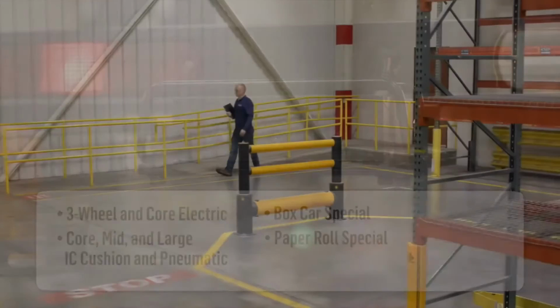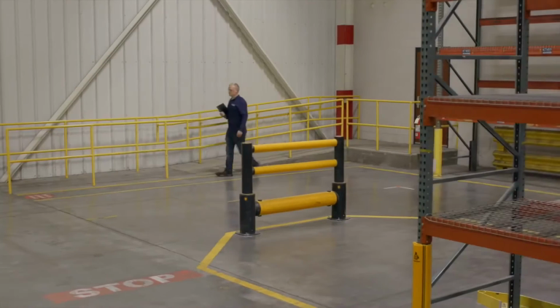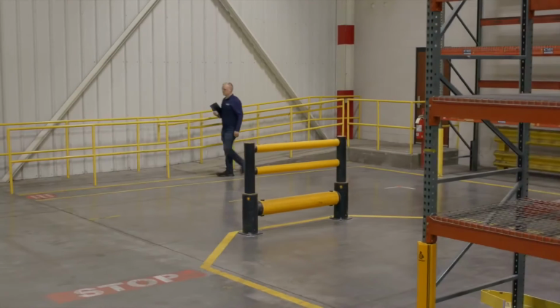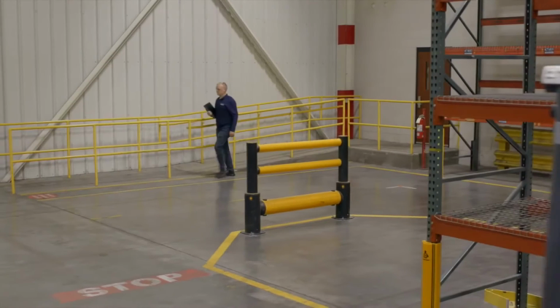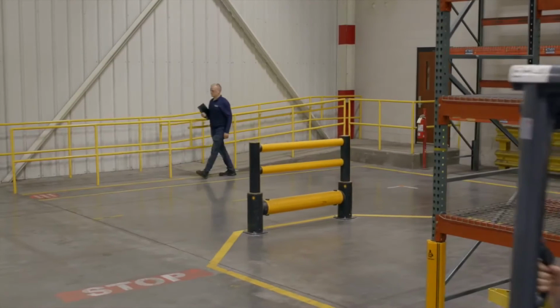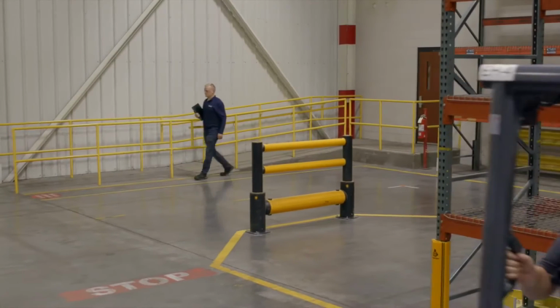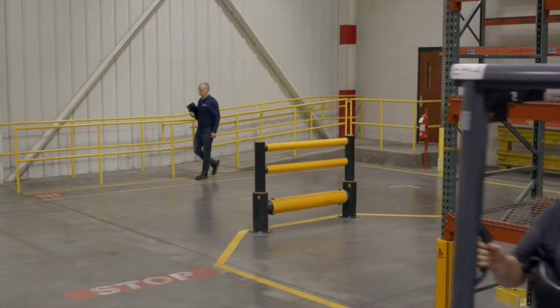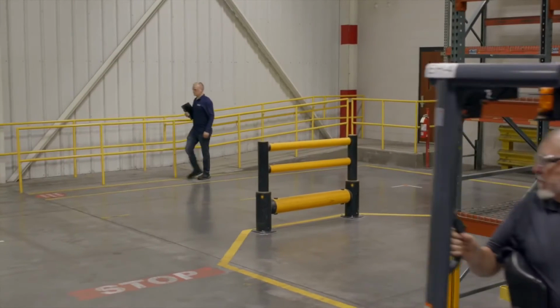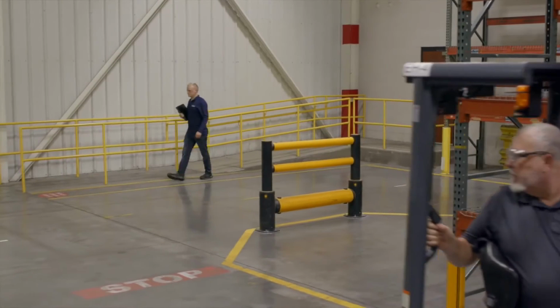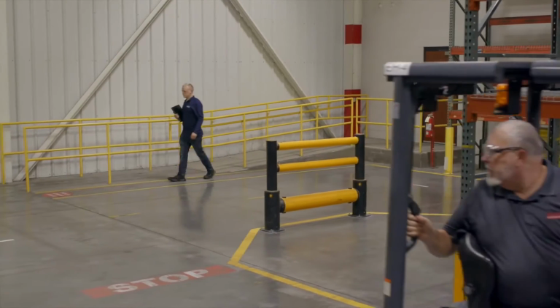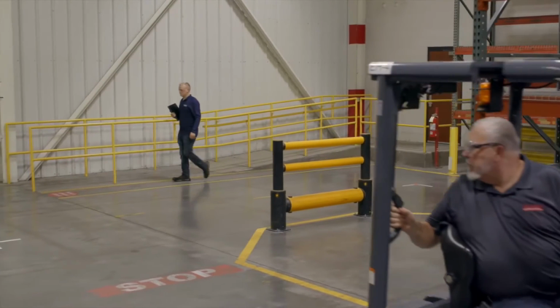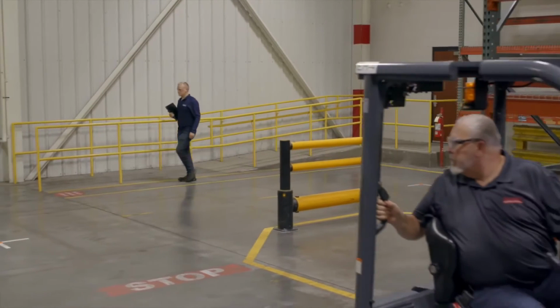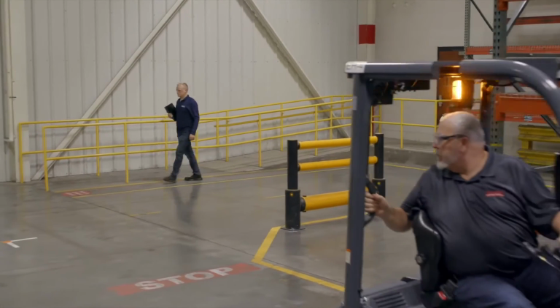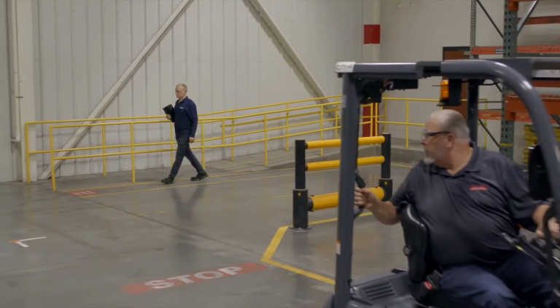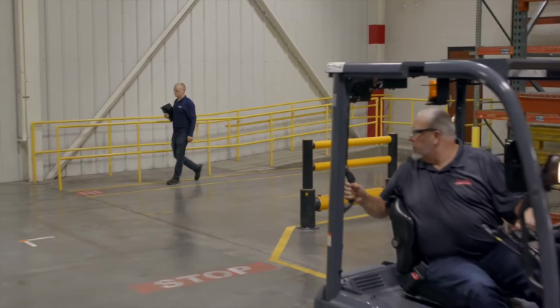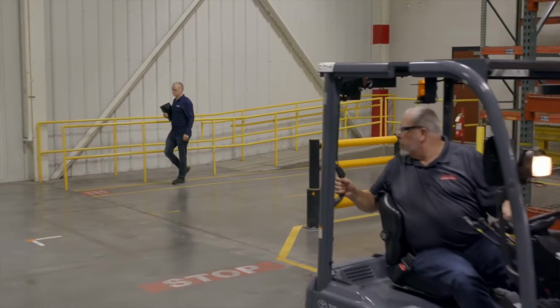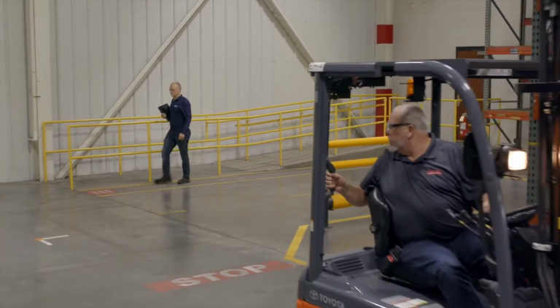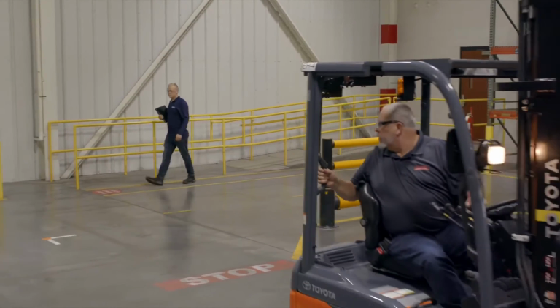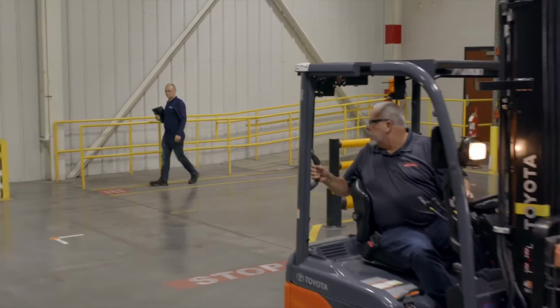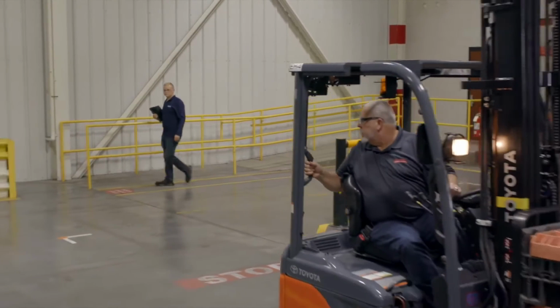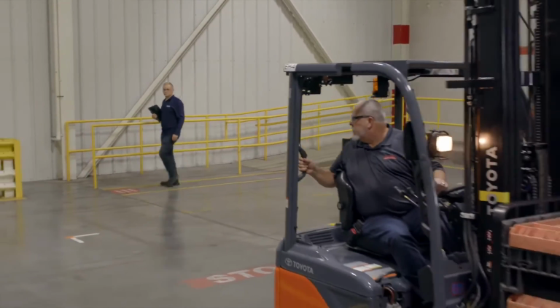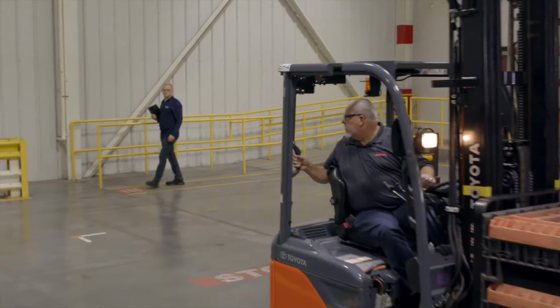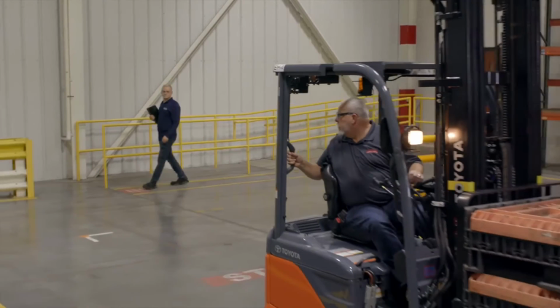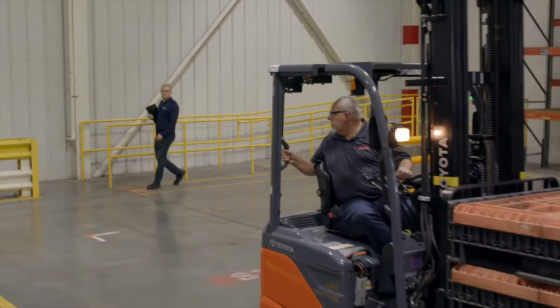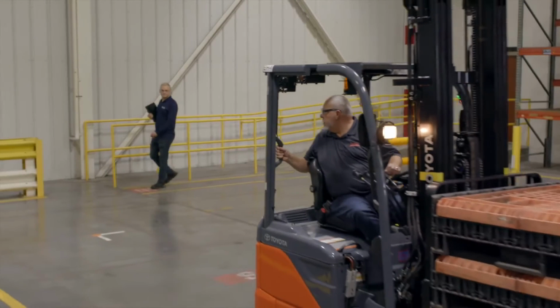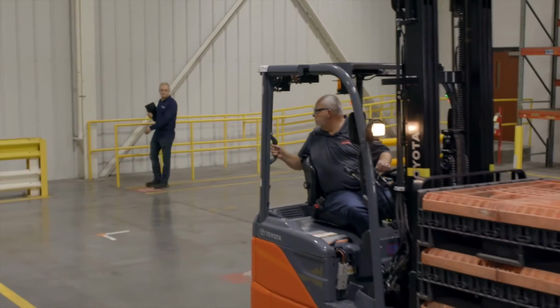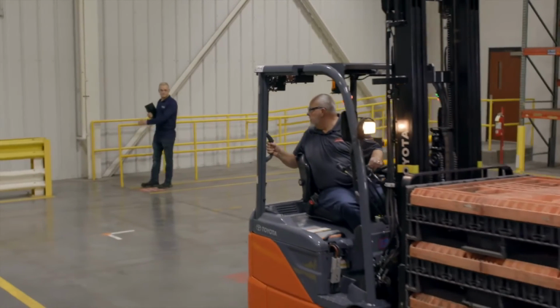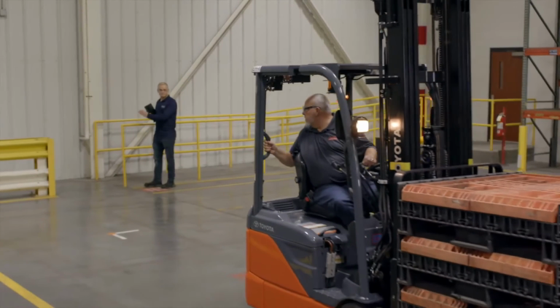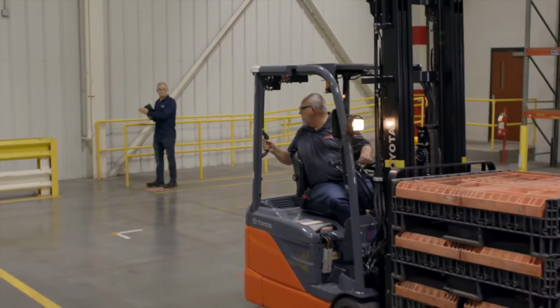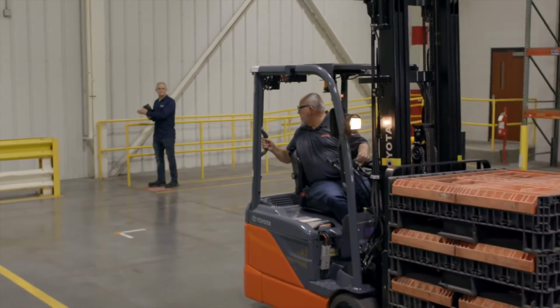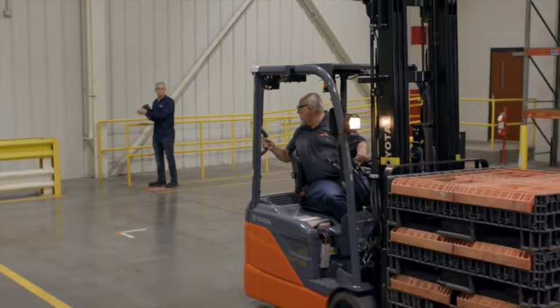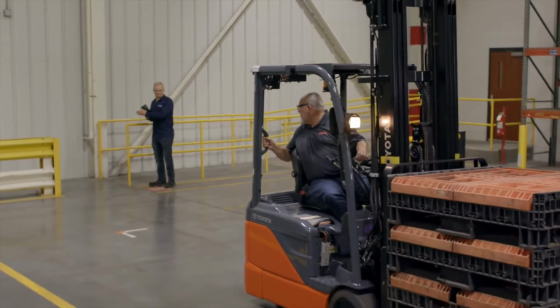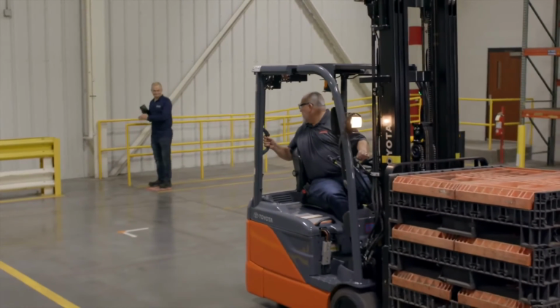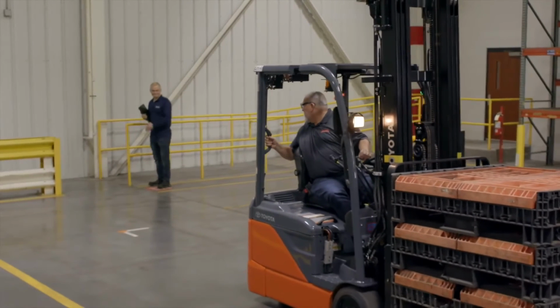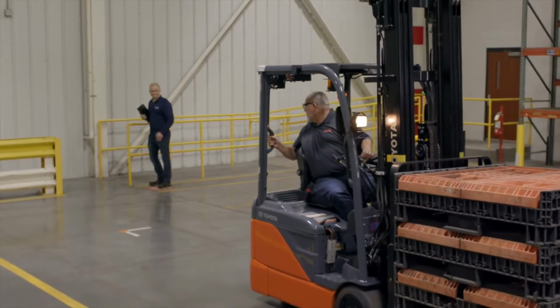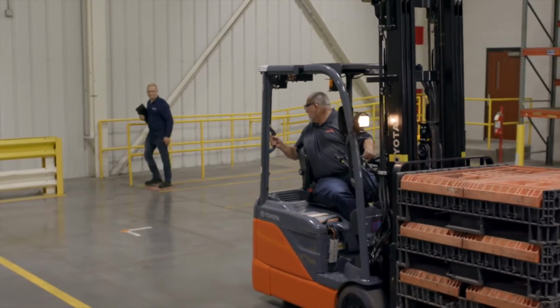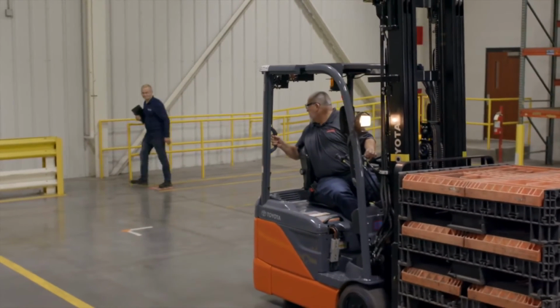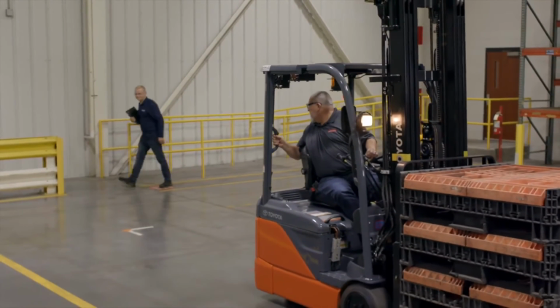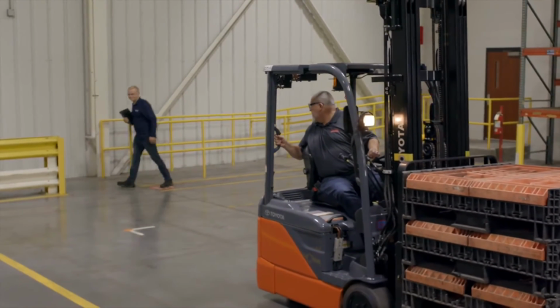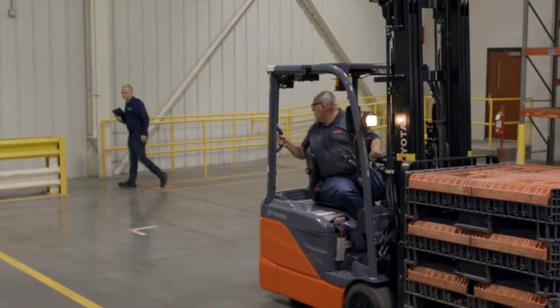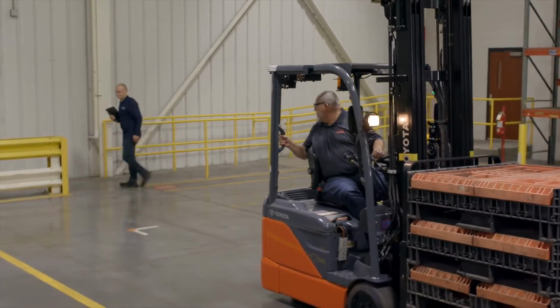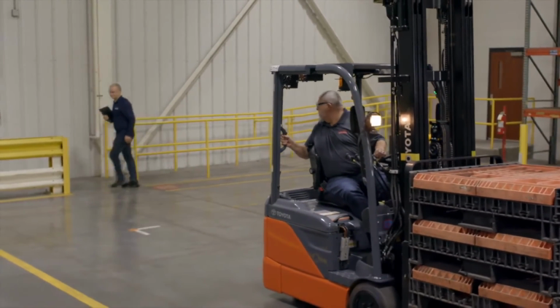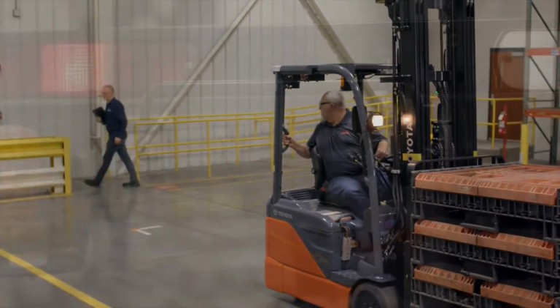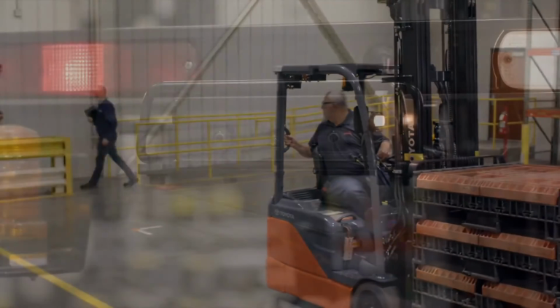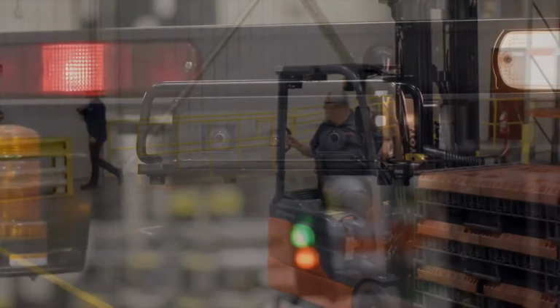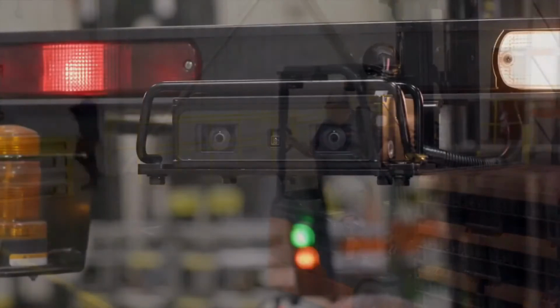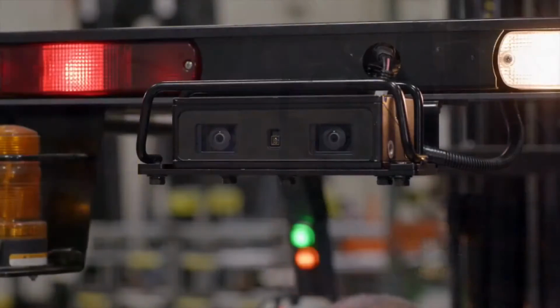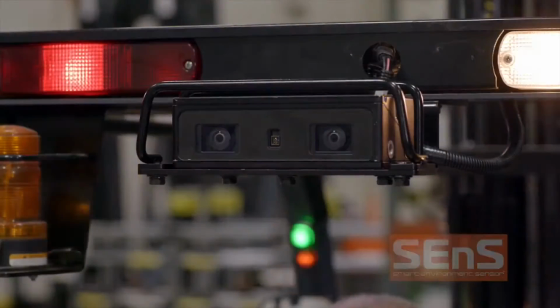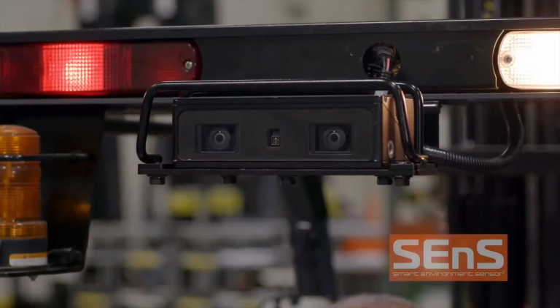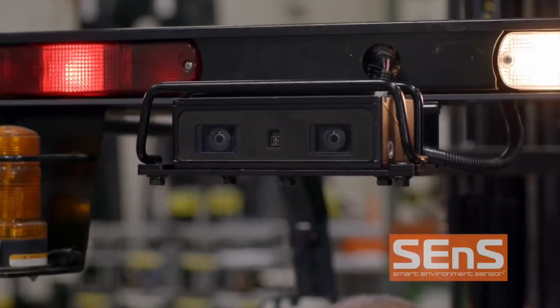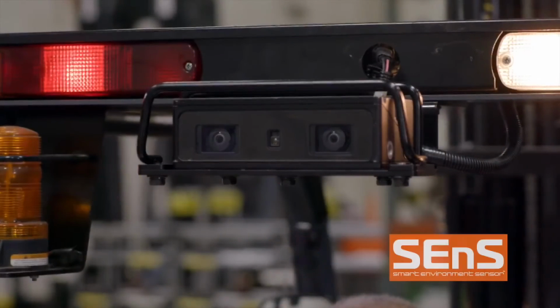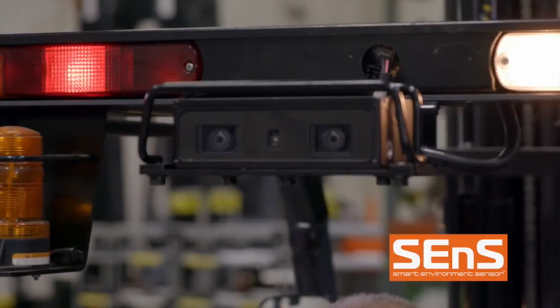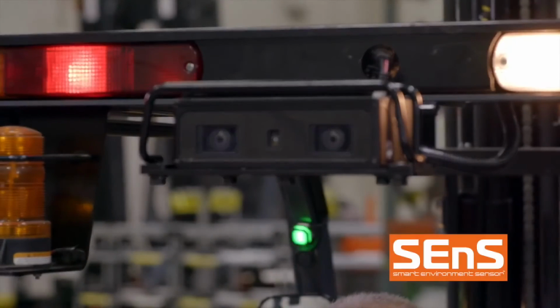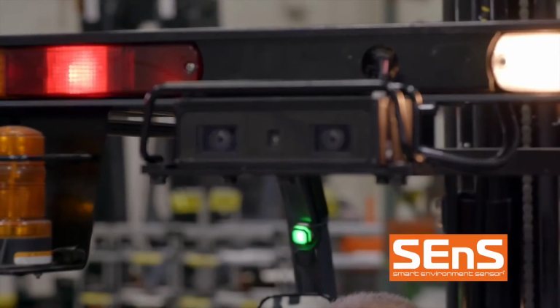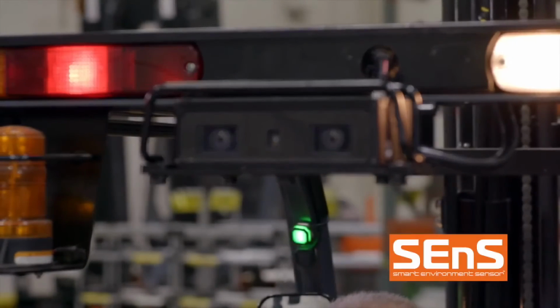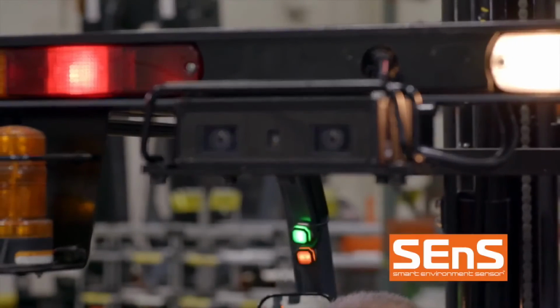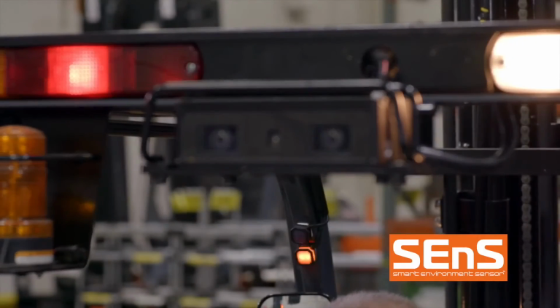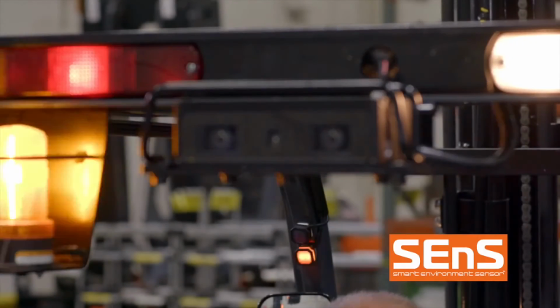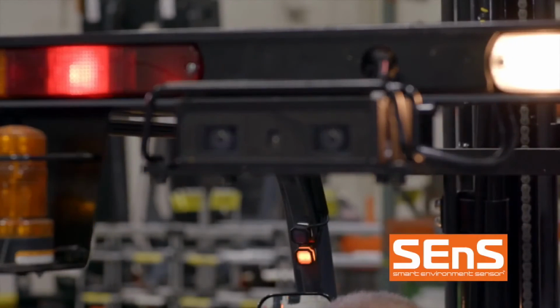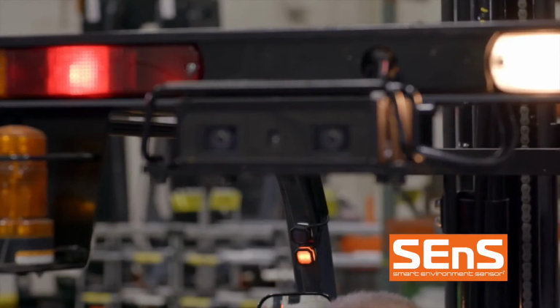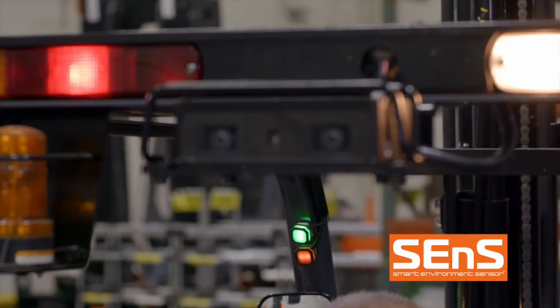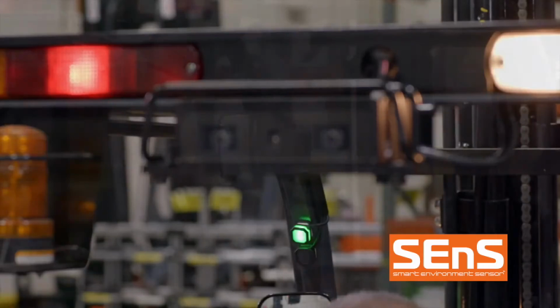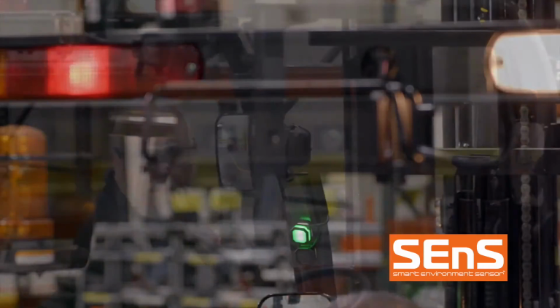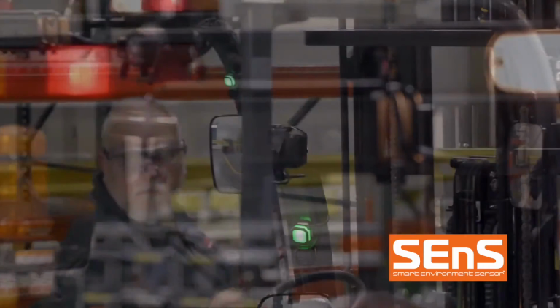The new Smart Environment Sensor from Toyota, putting technology to work for you. For more information about Sense, contact your local Toyota forklift dealer or visit toyotaforklift.com.